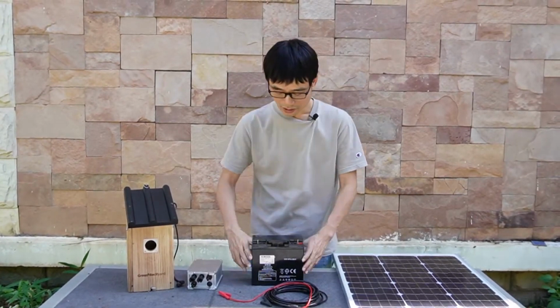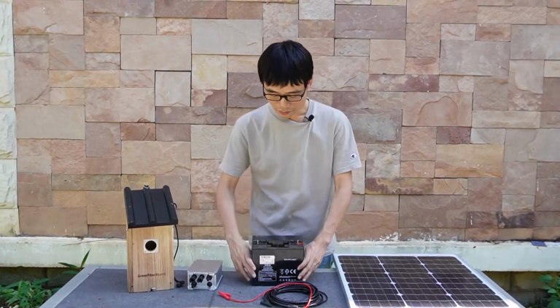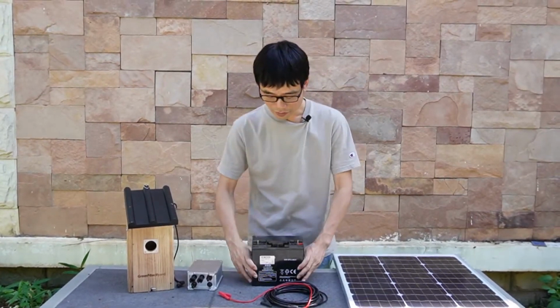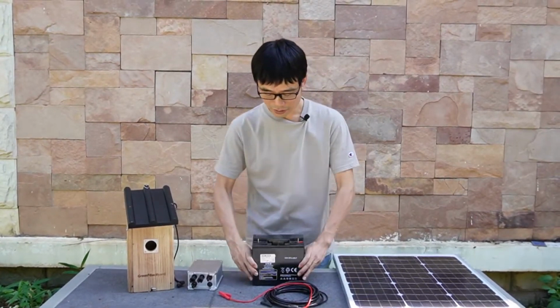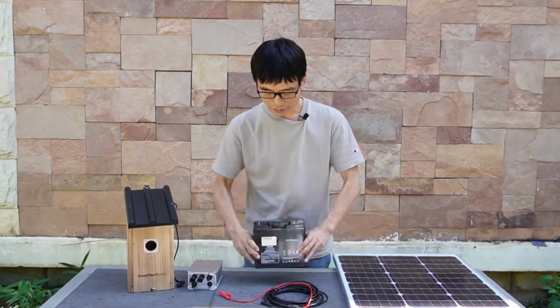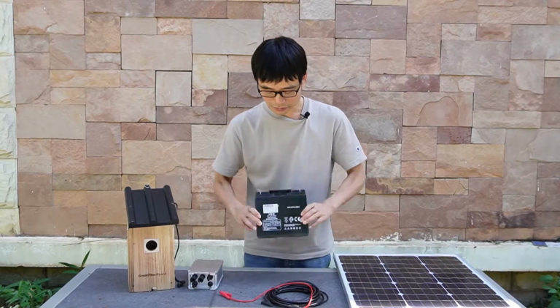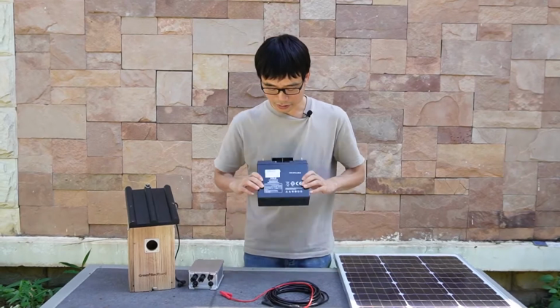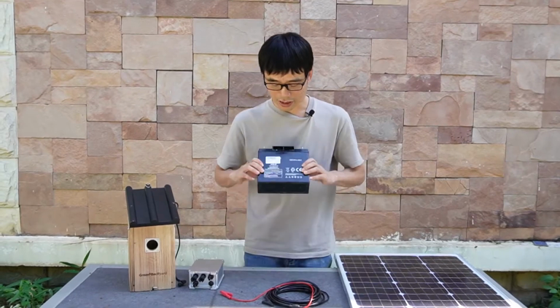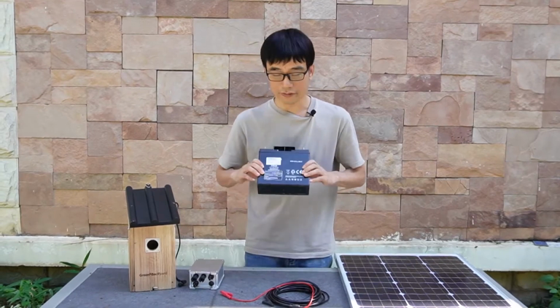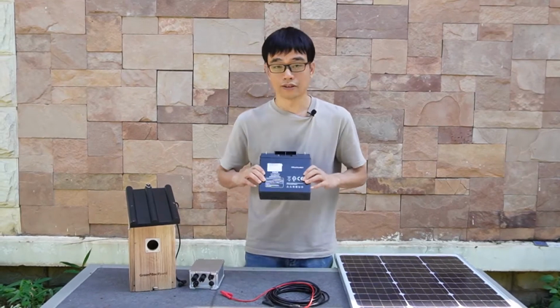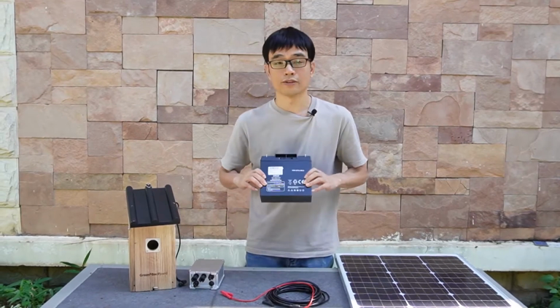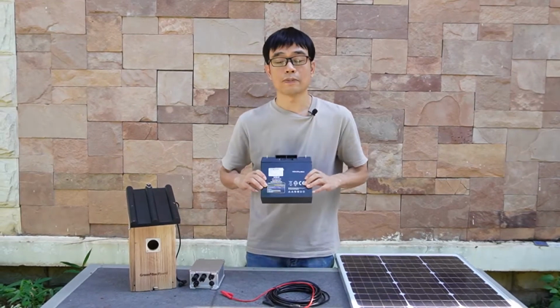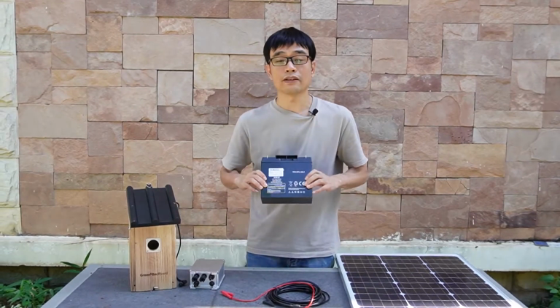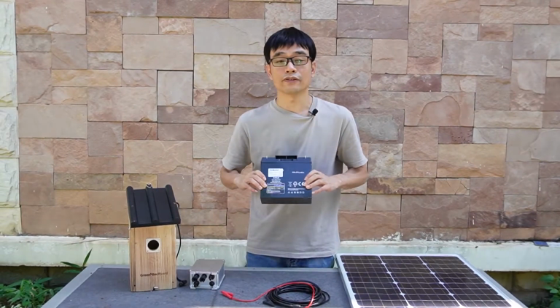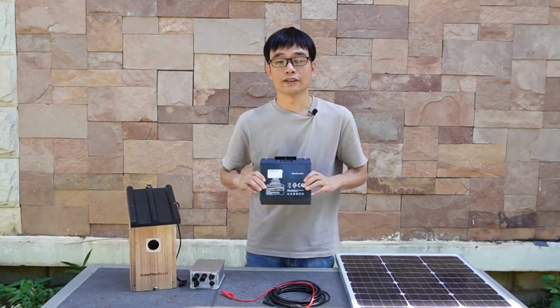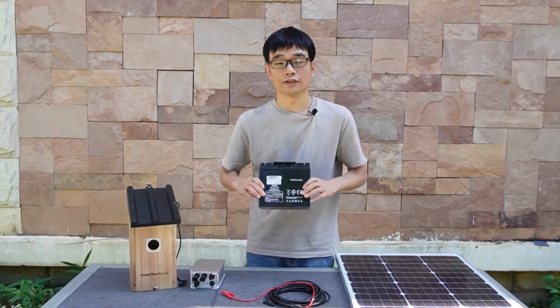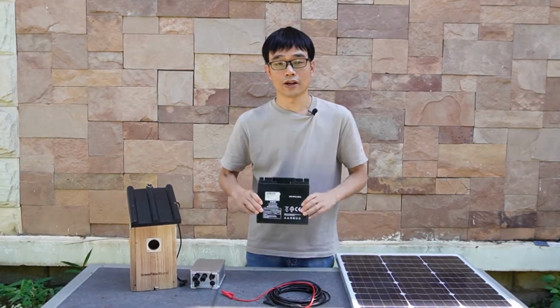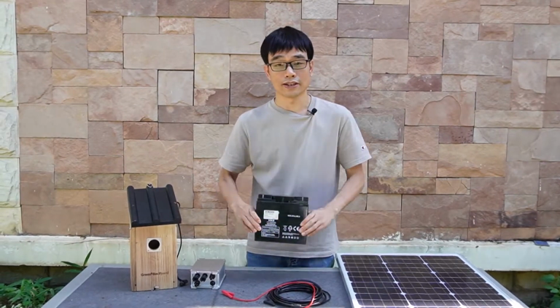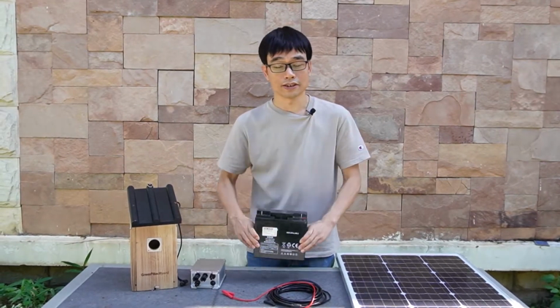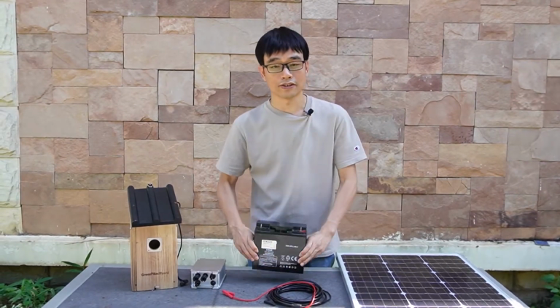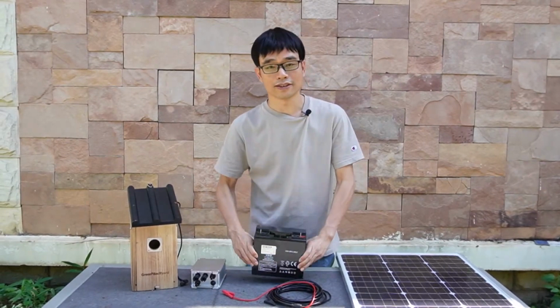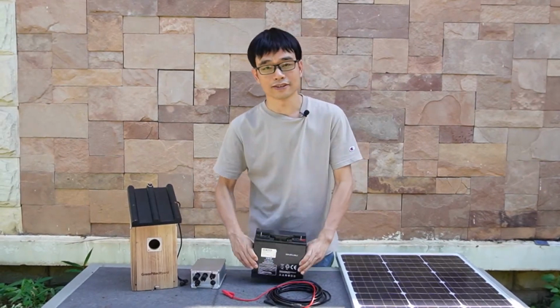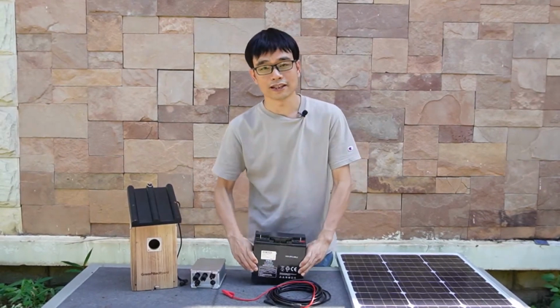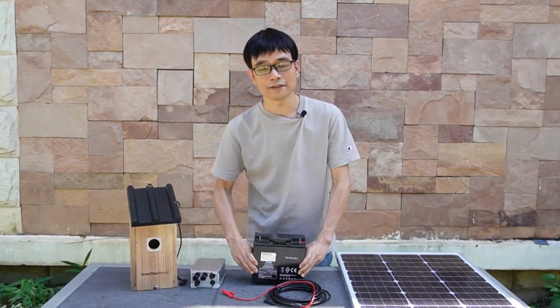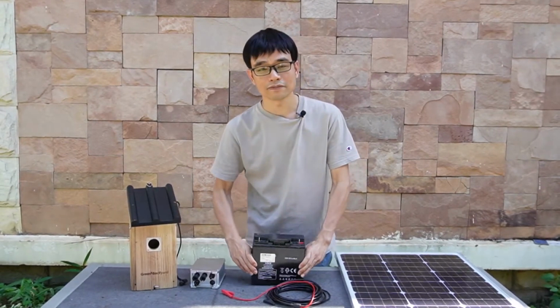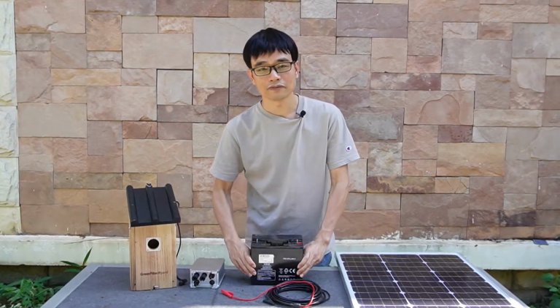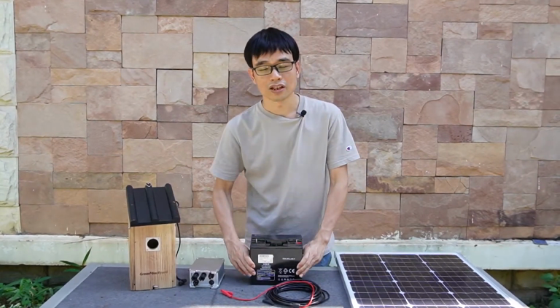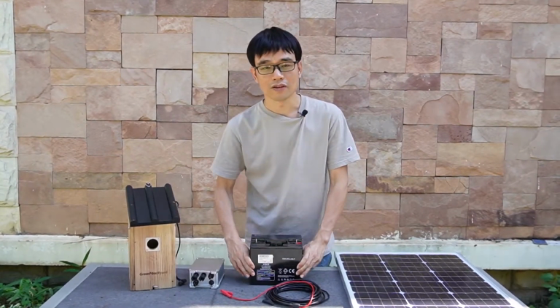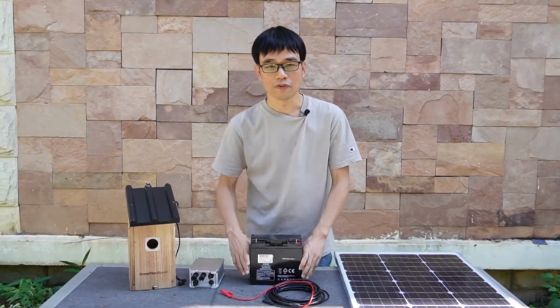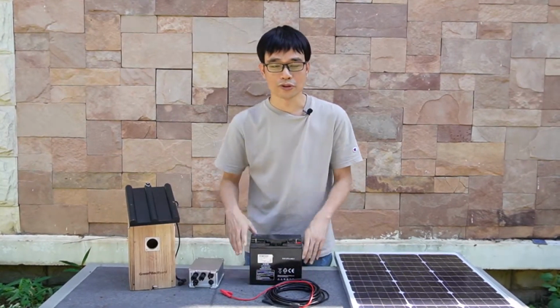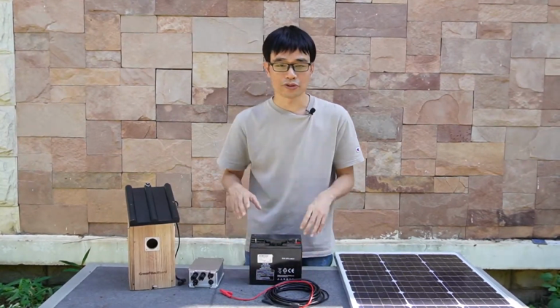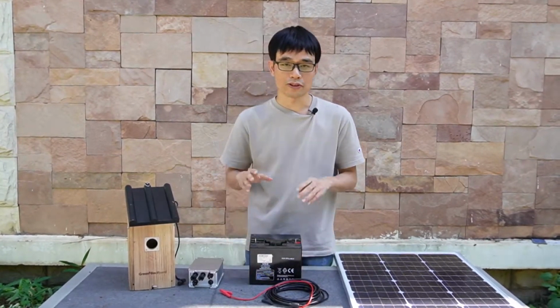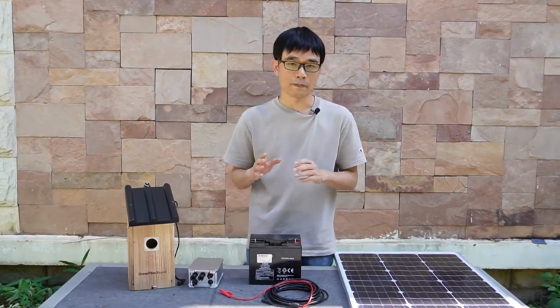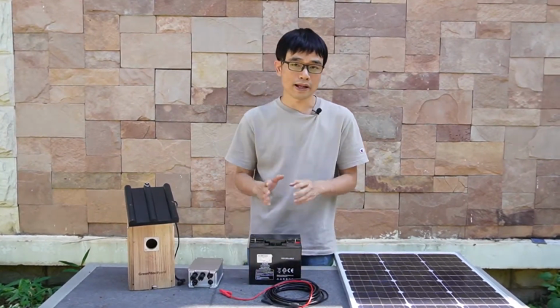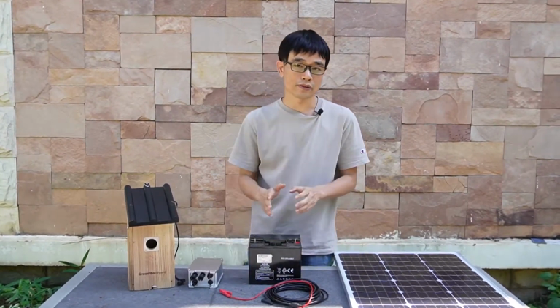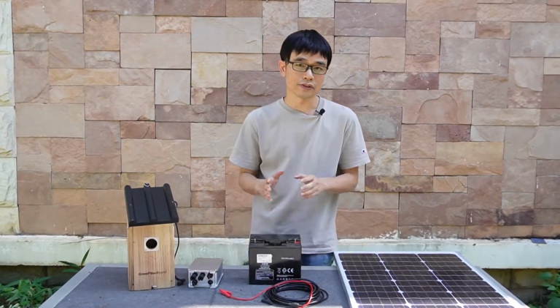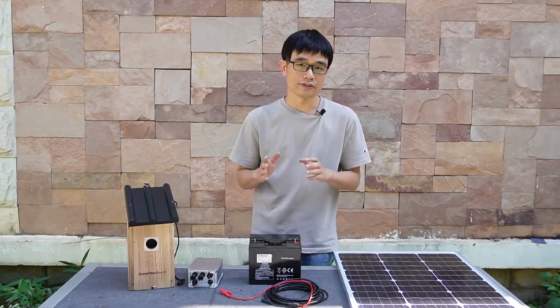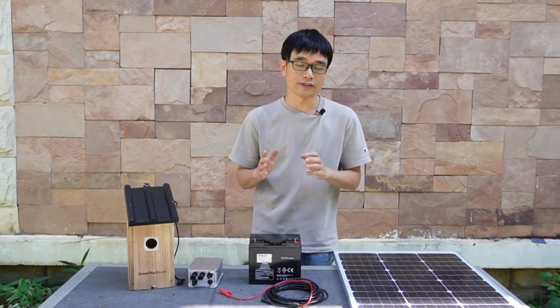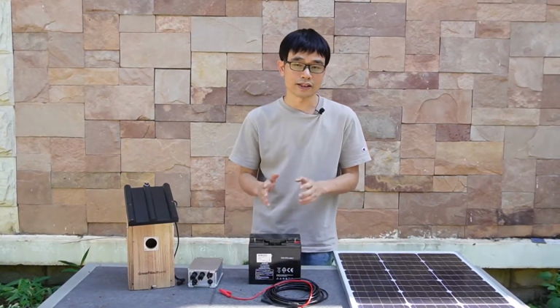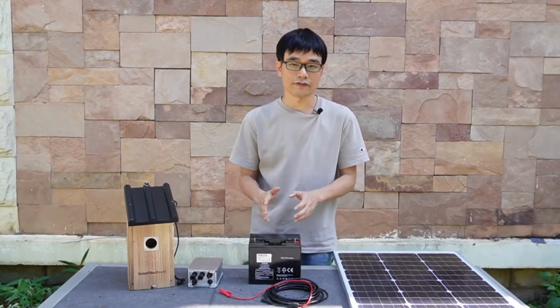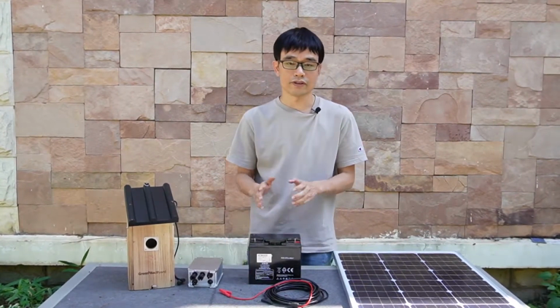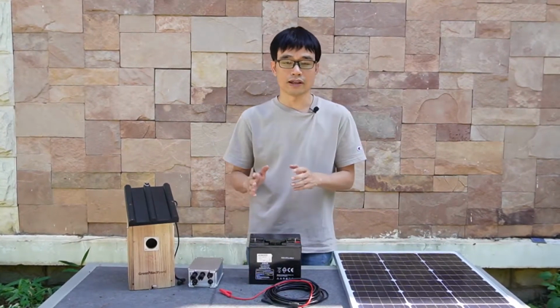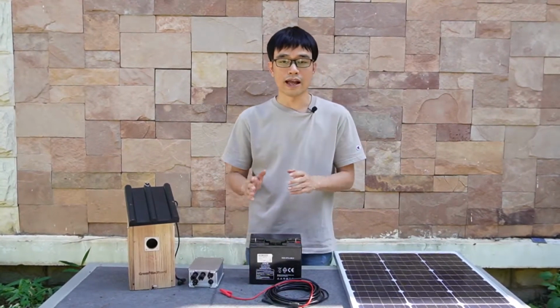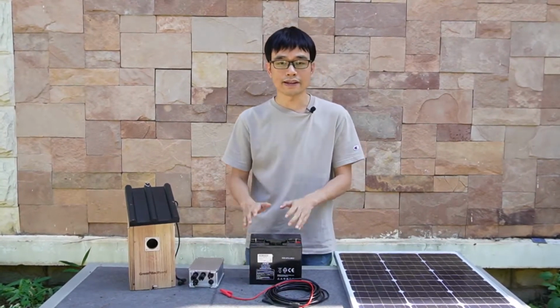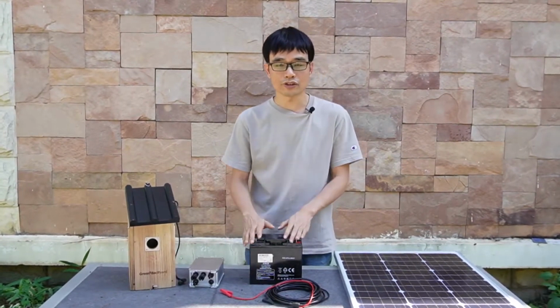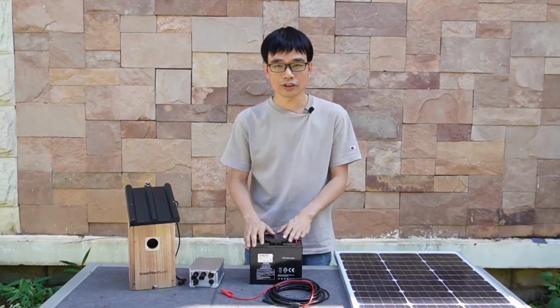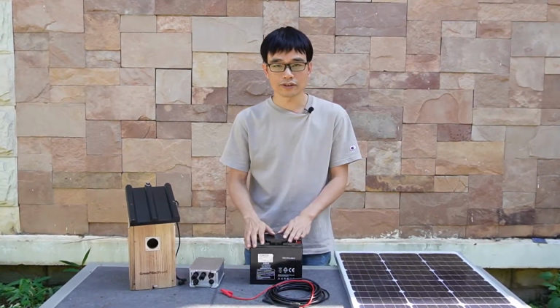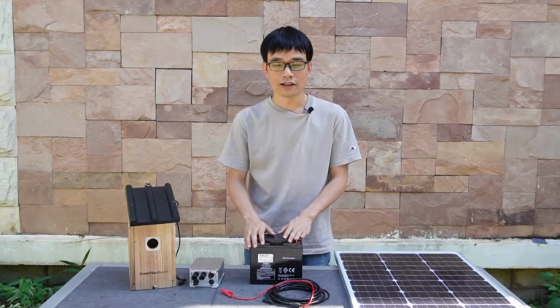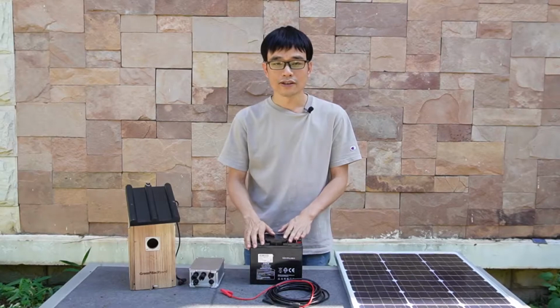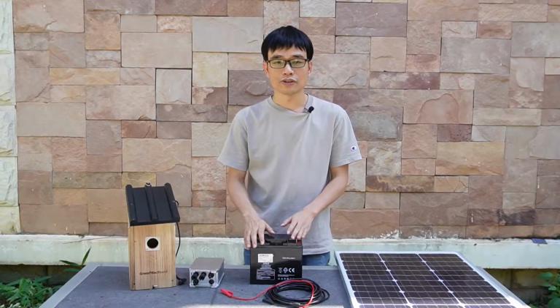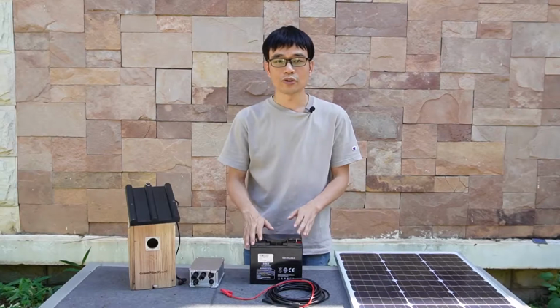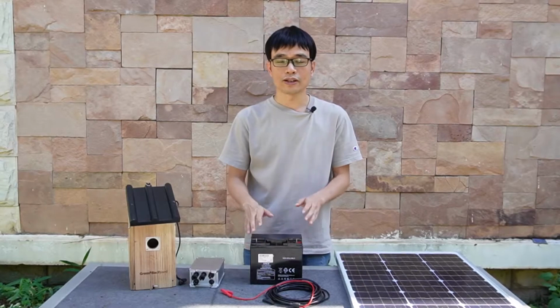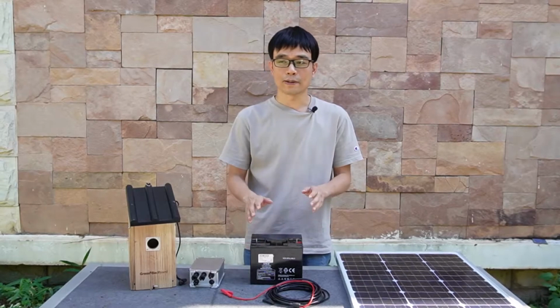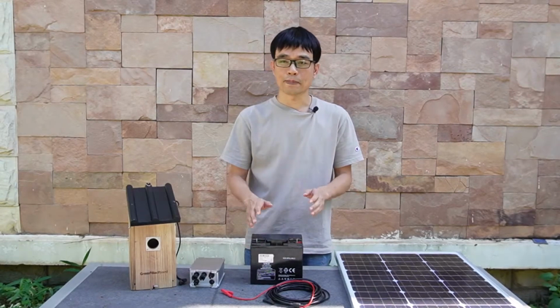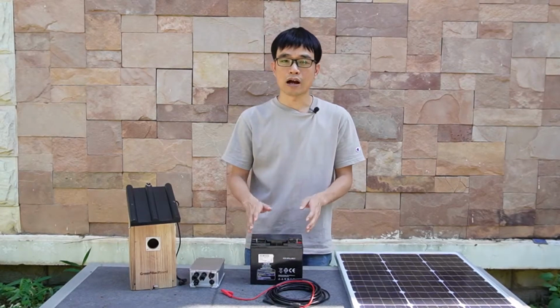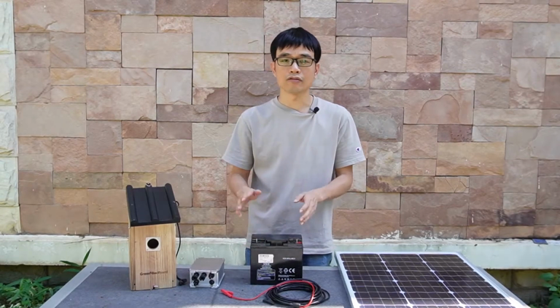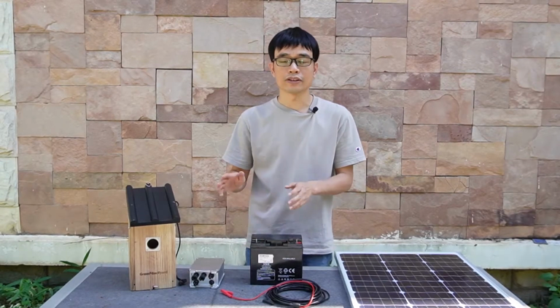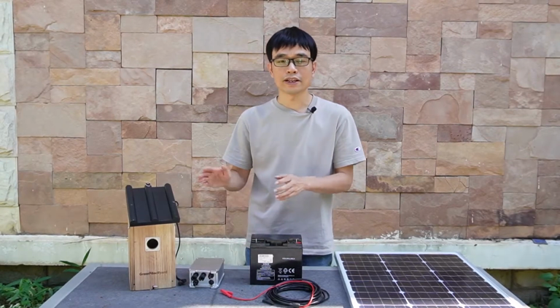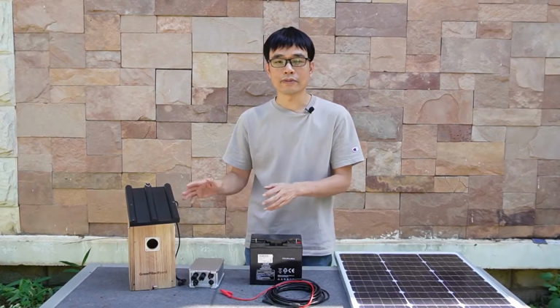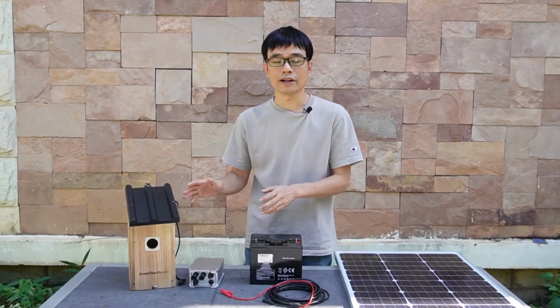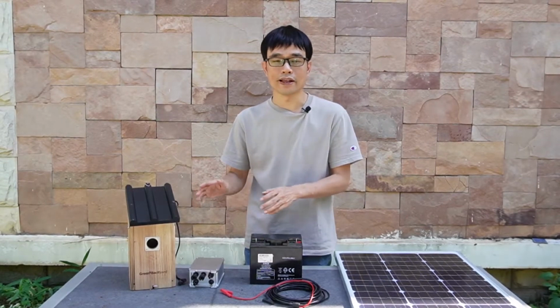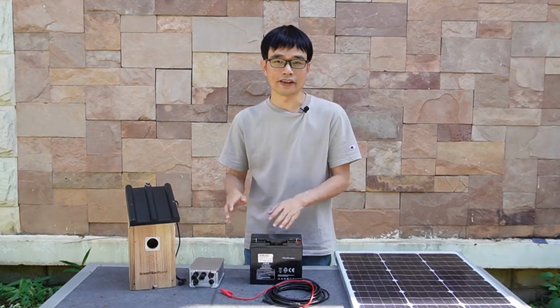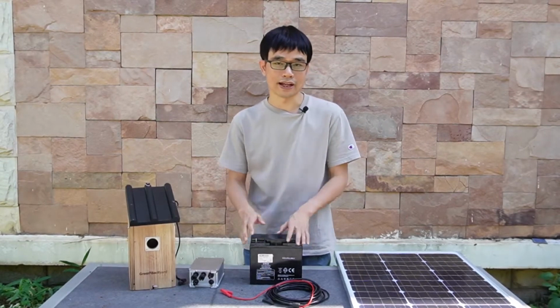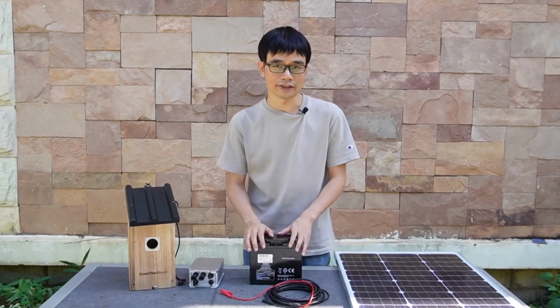We need to have this battery. We use the battery to save the energy so it can power the camera at night.